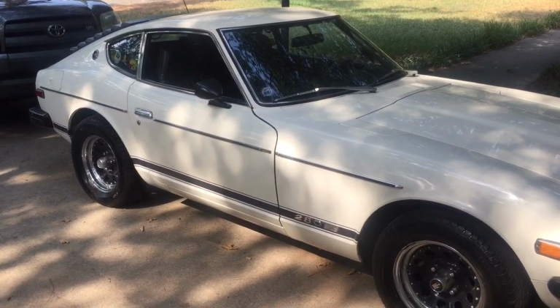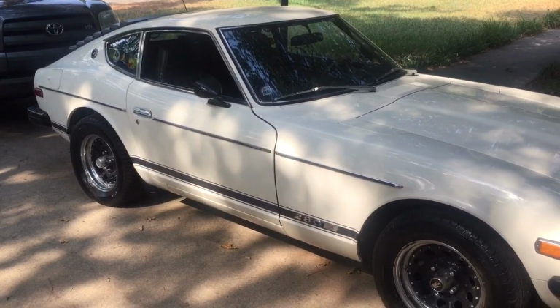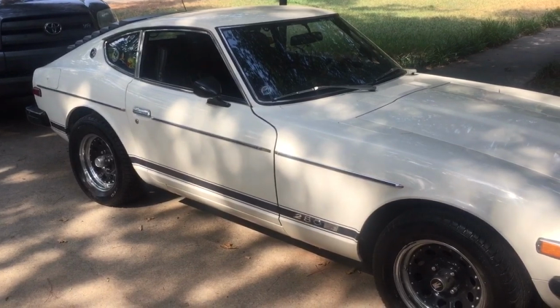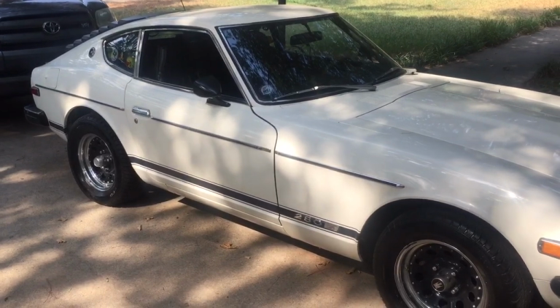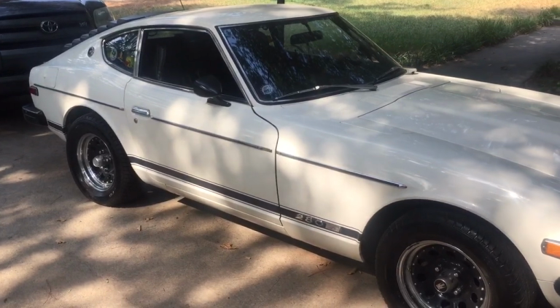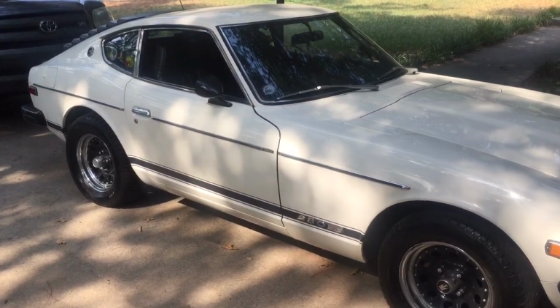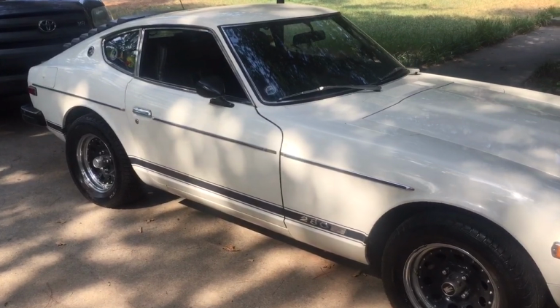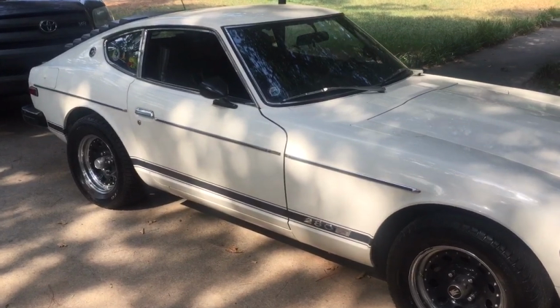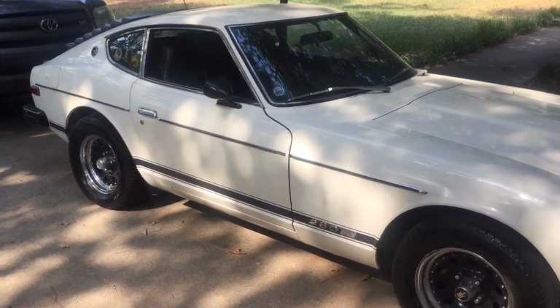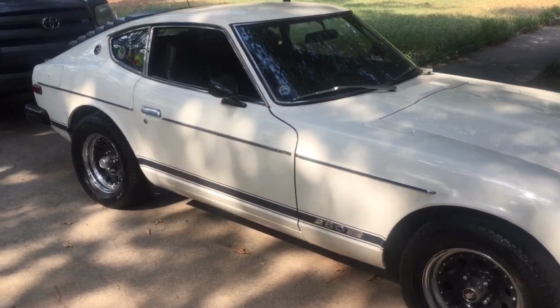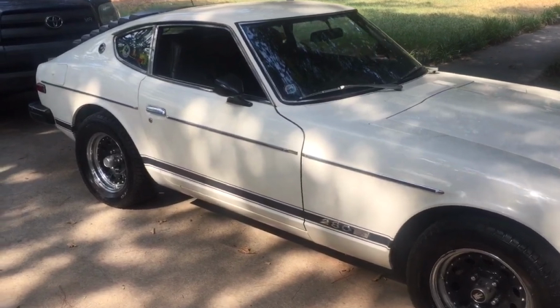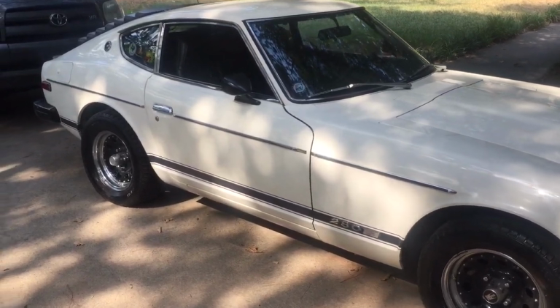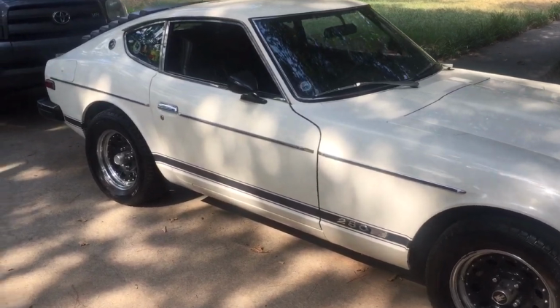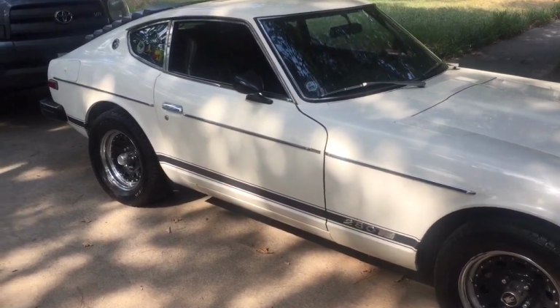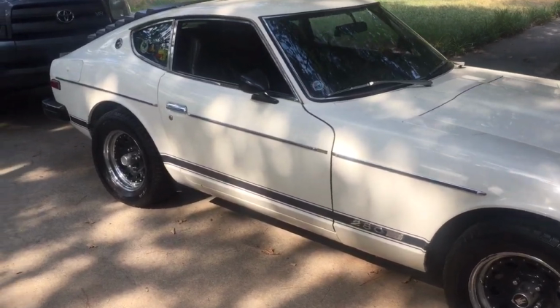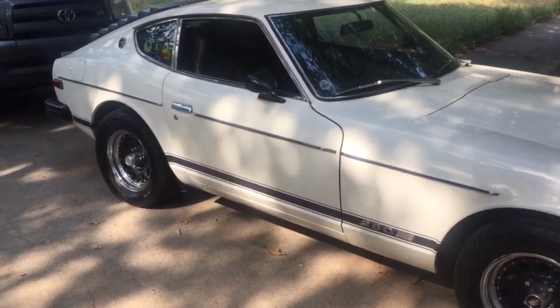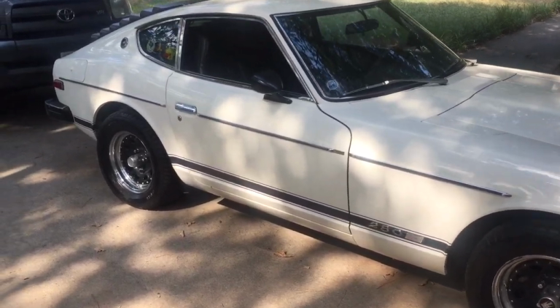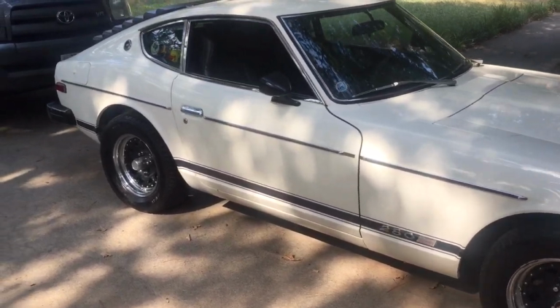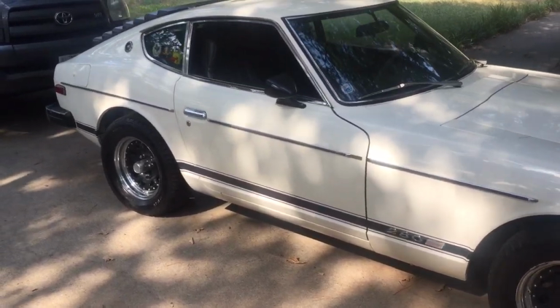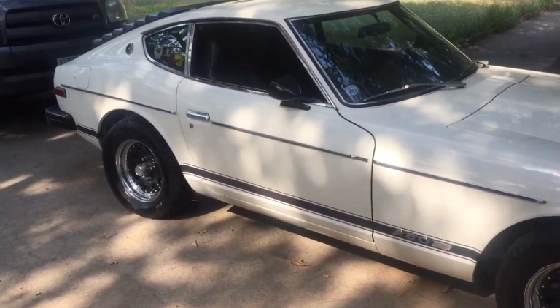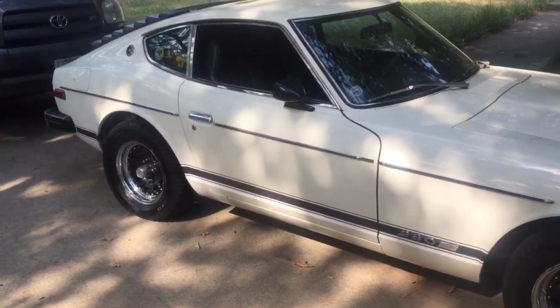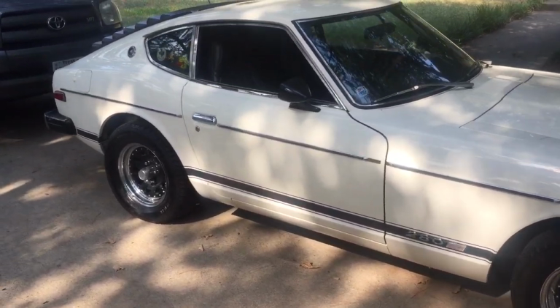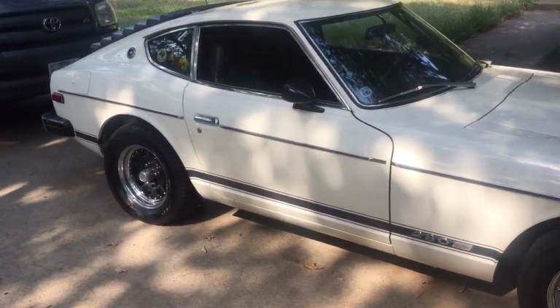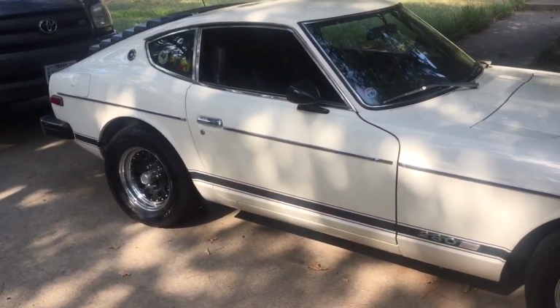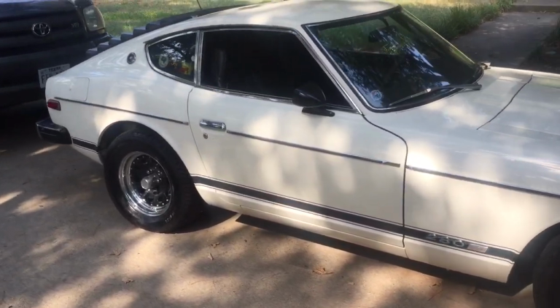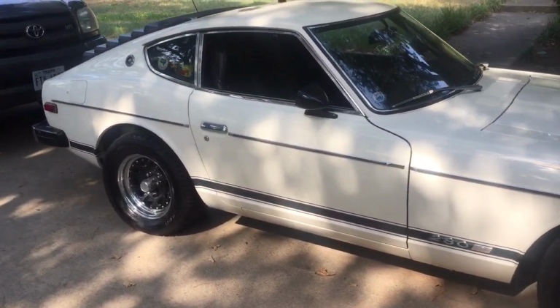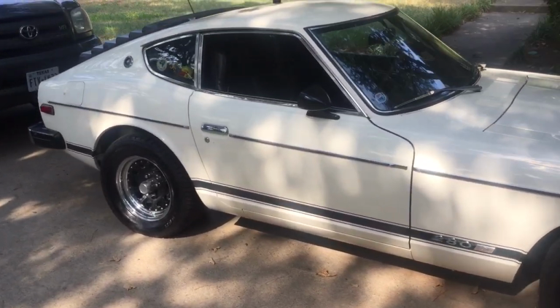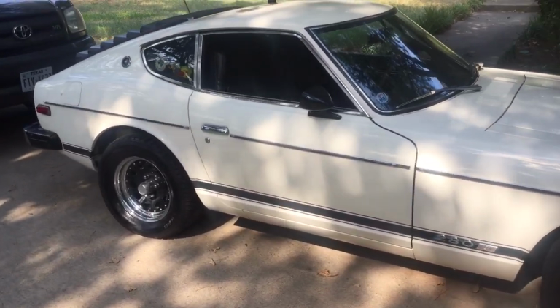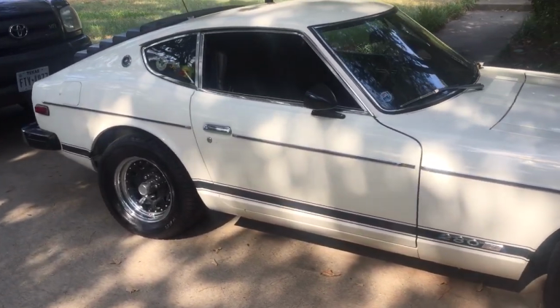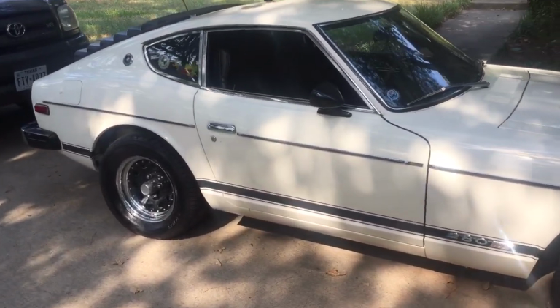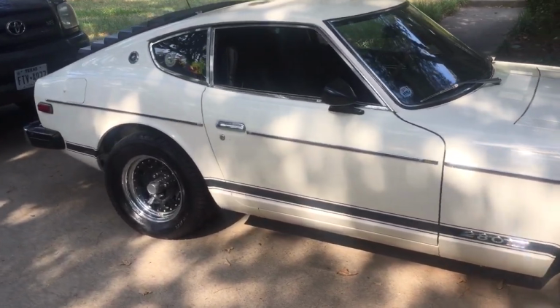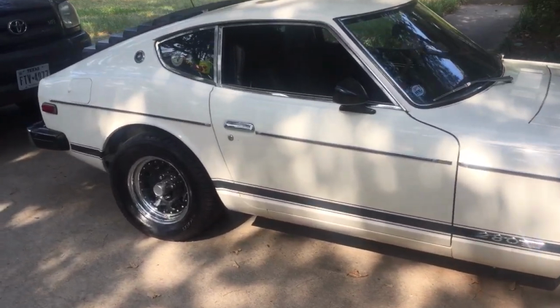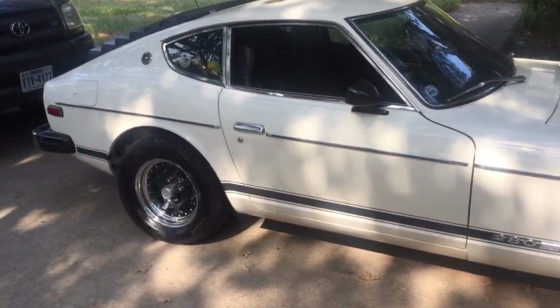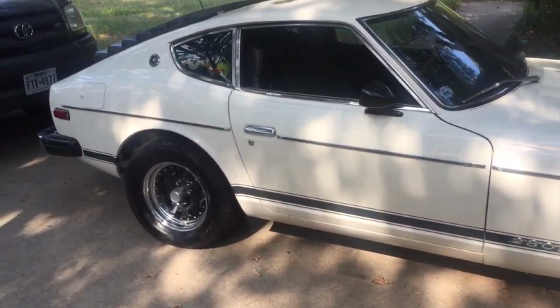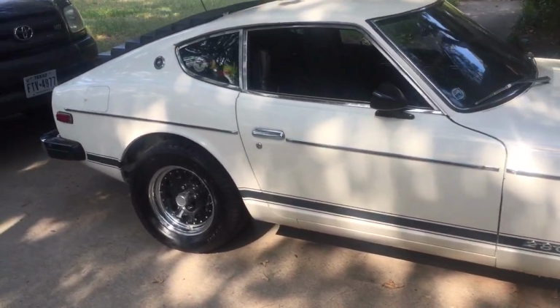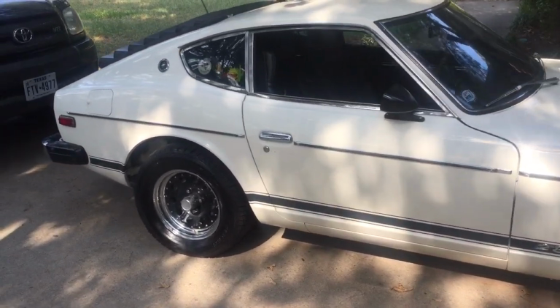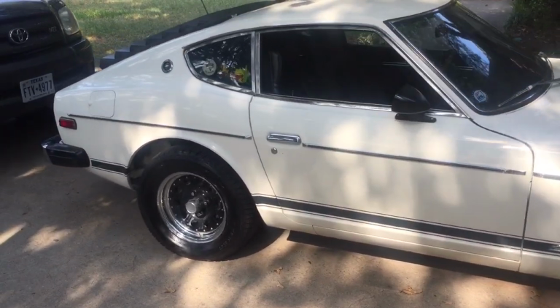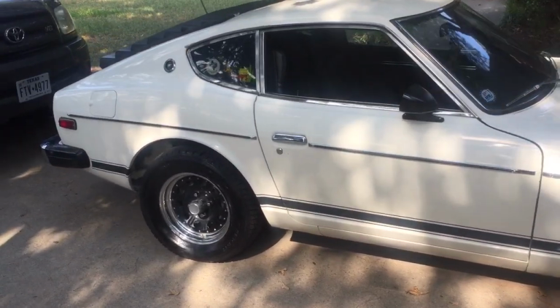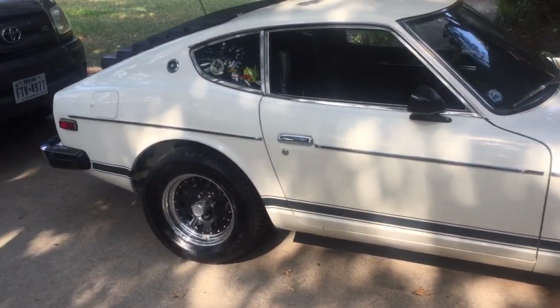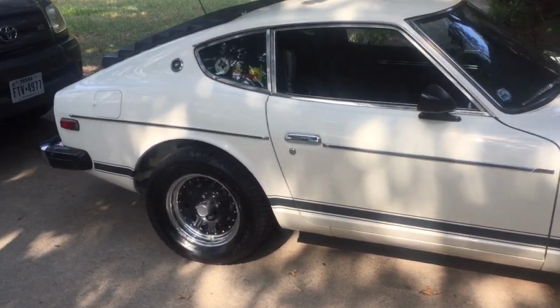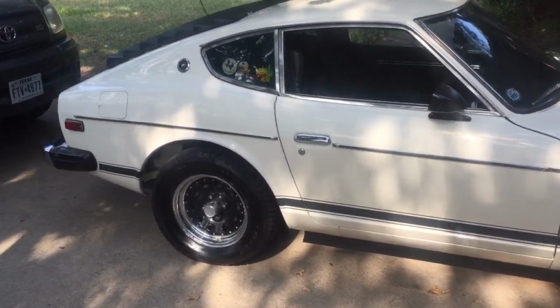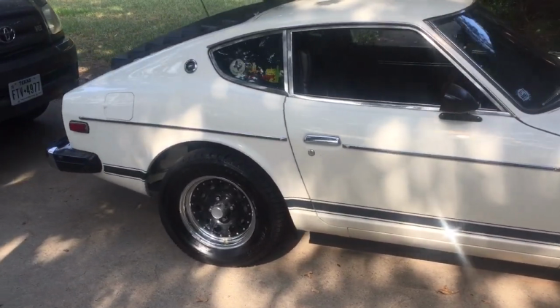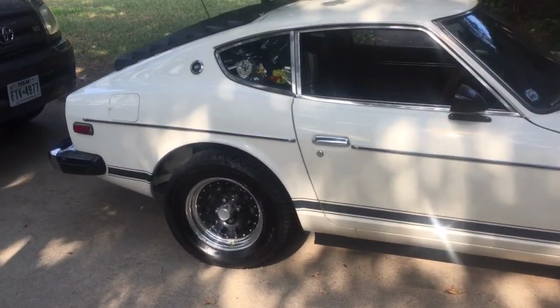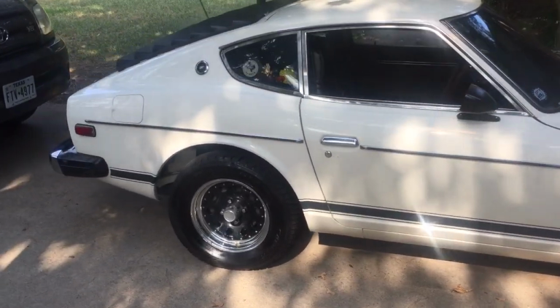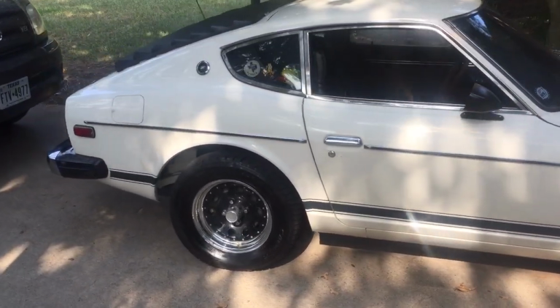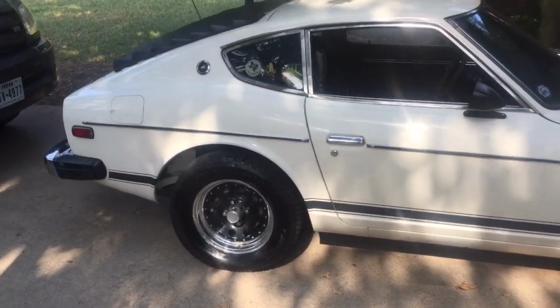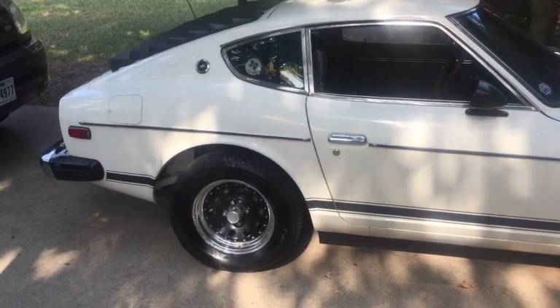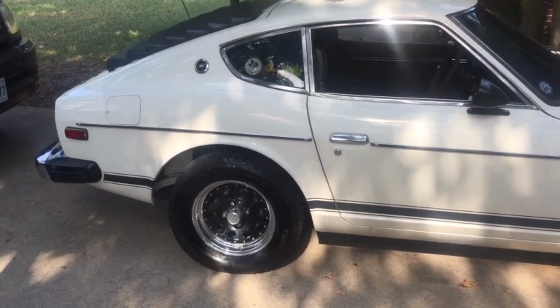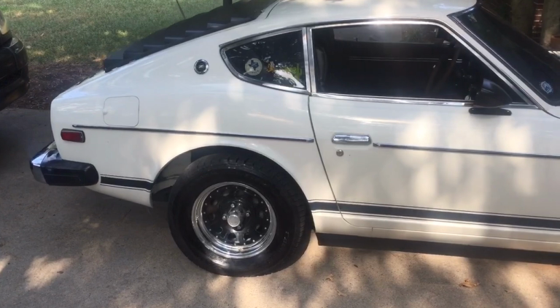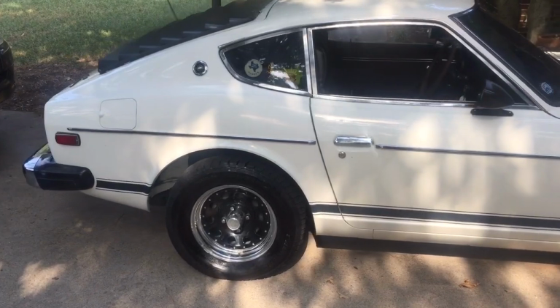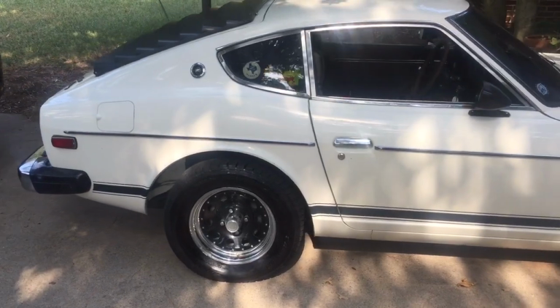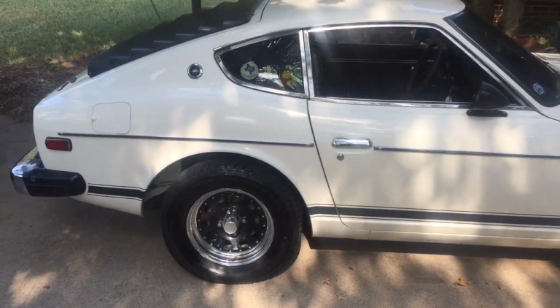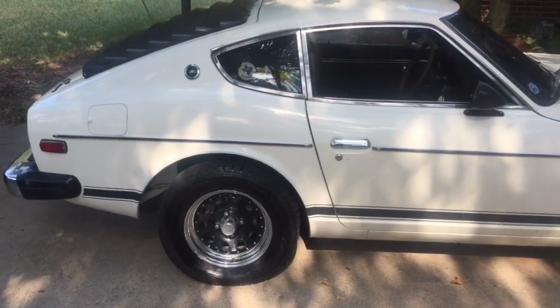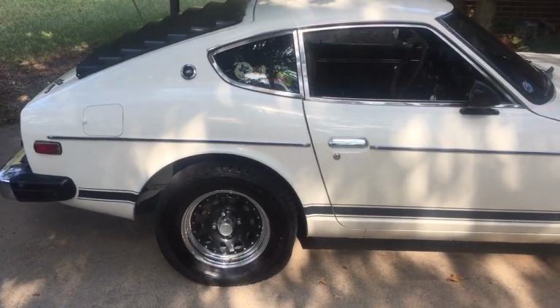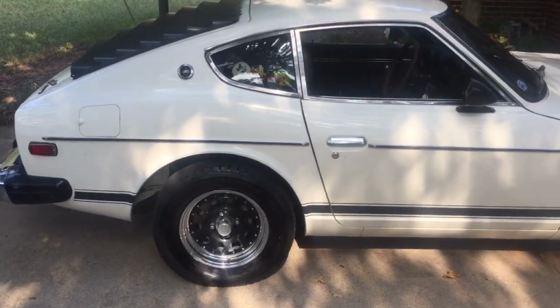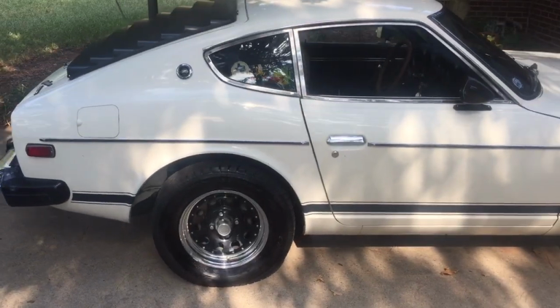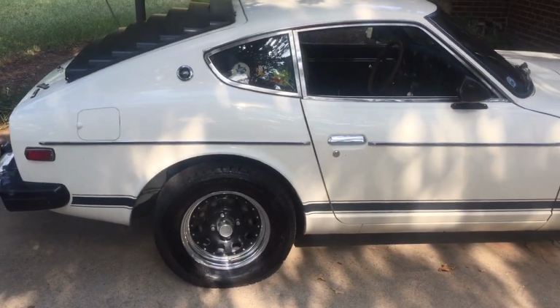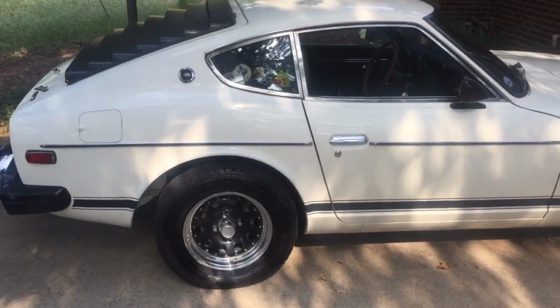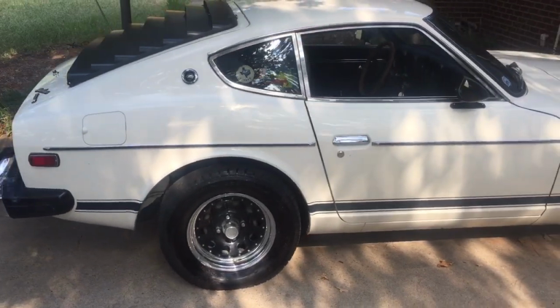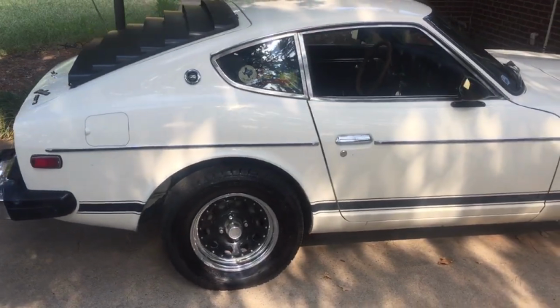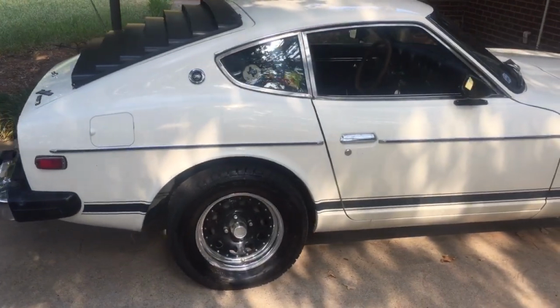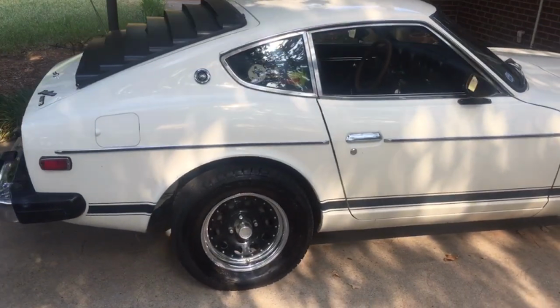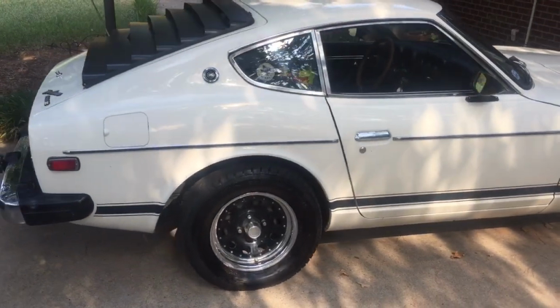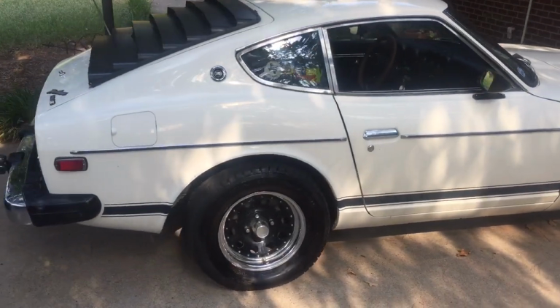It's definitely a running project — something someone could drive and restore at the same time.